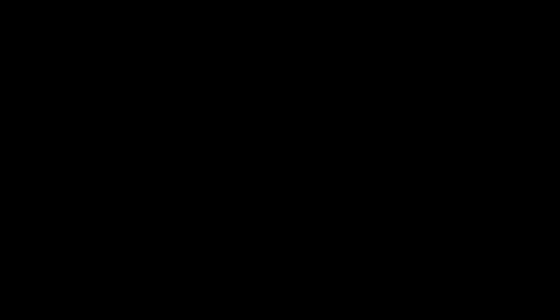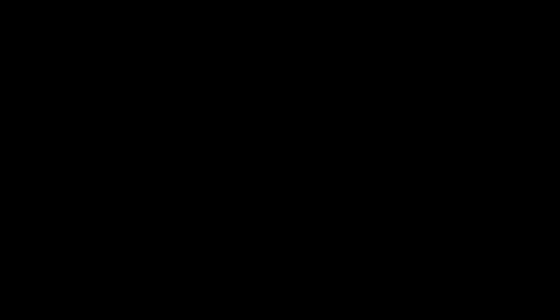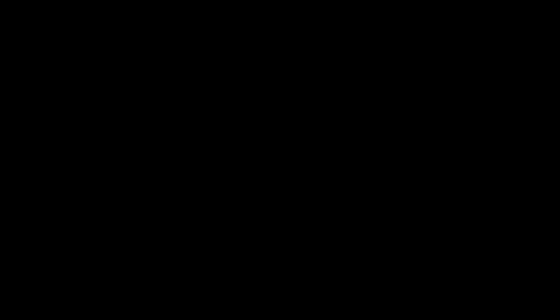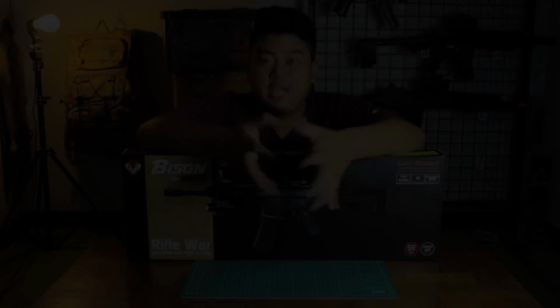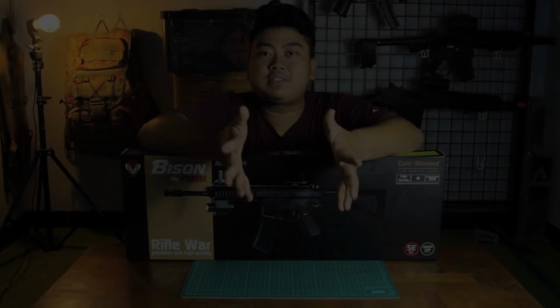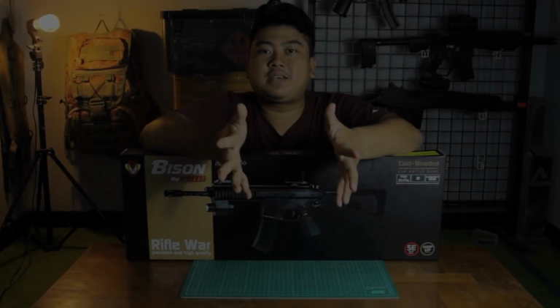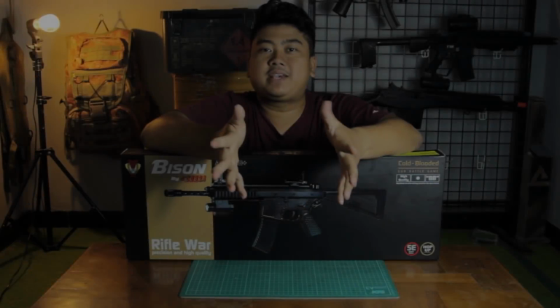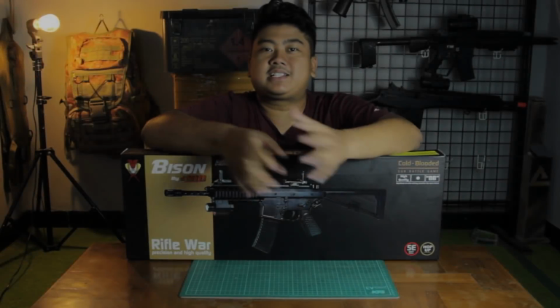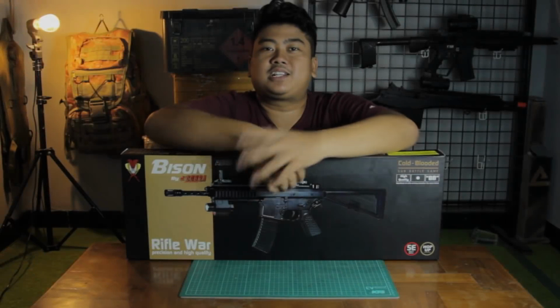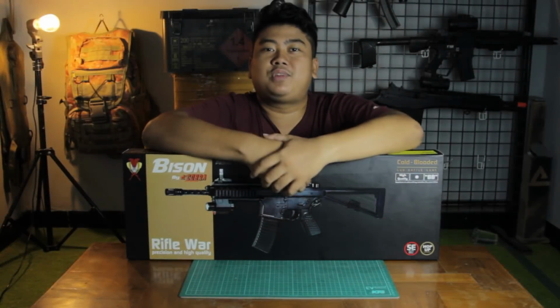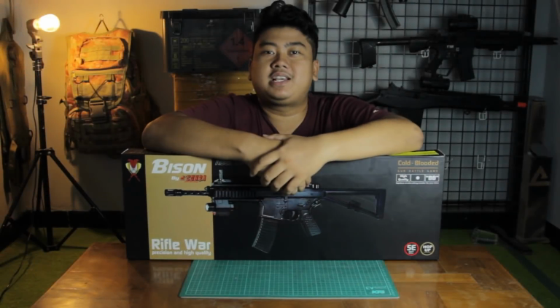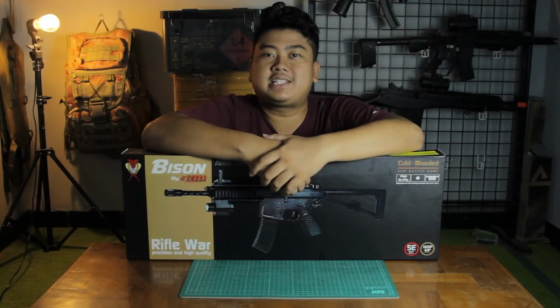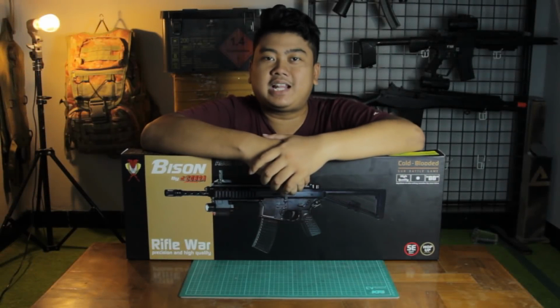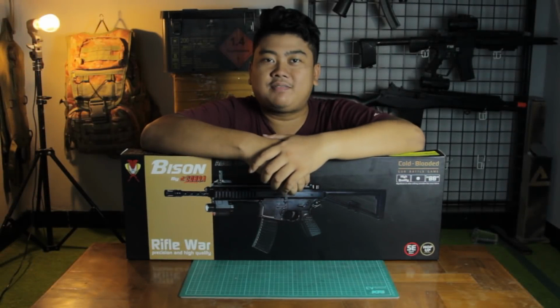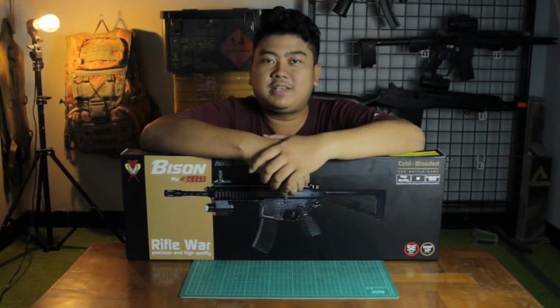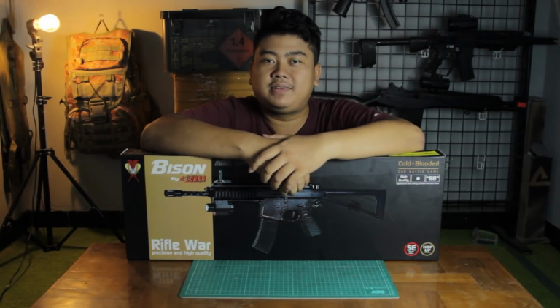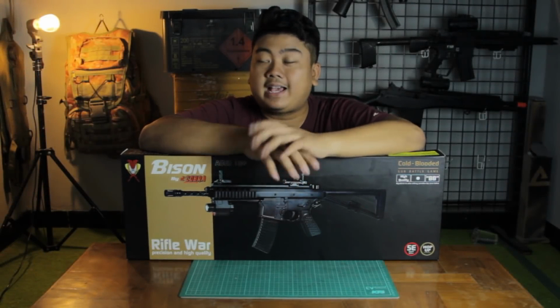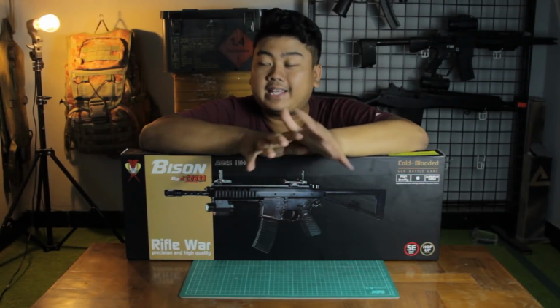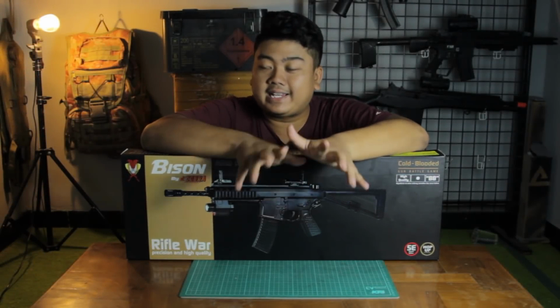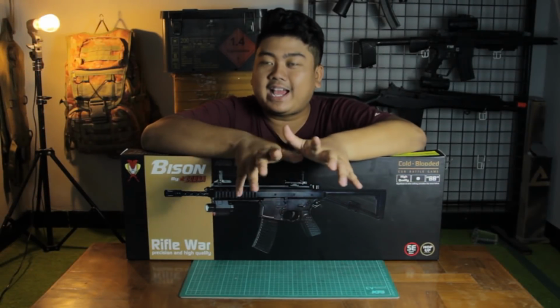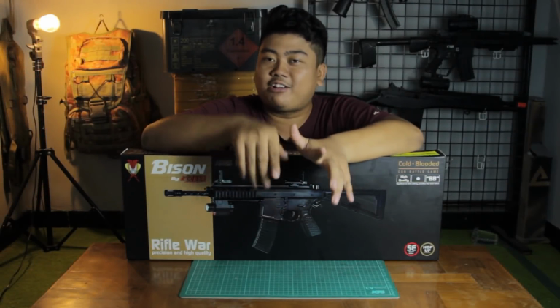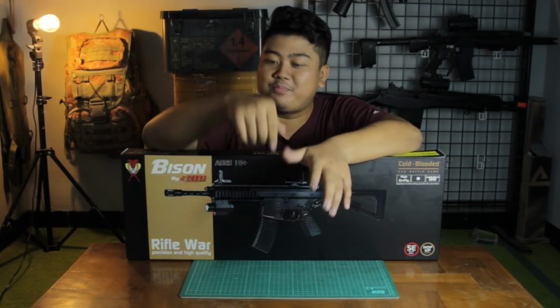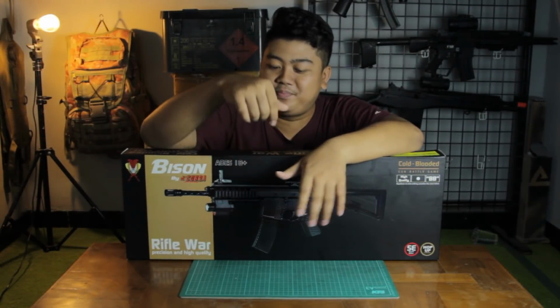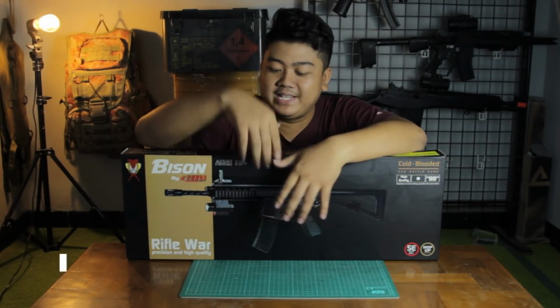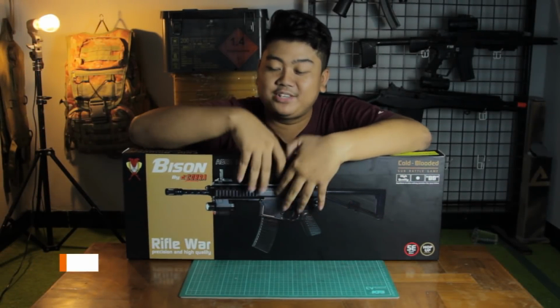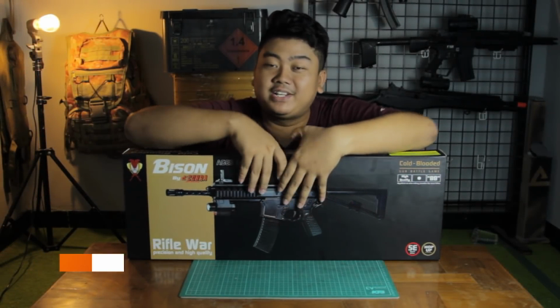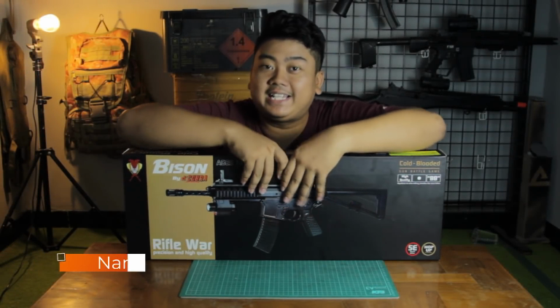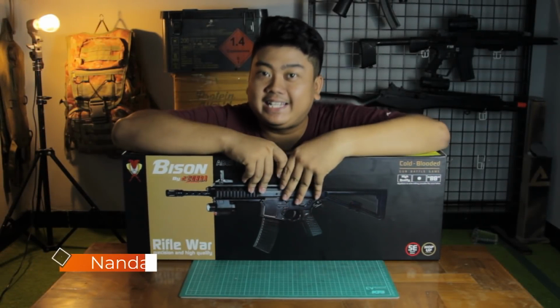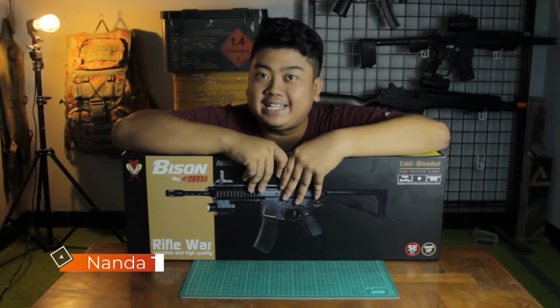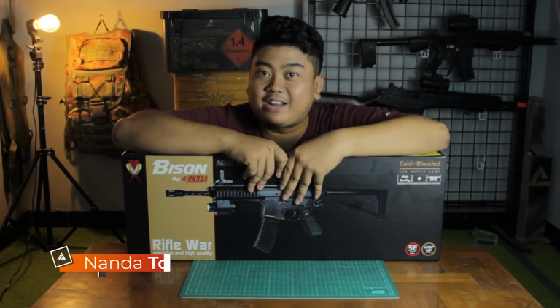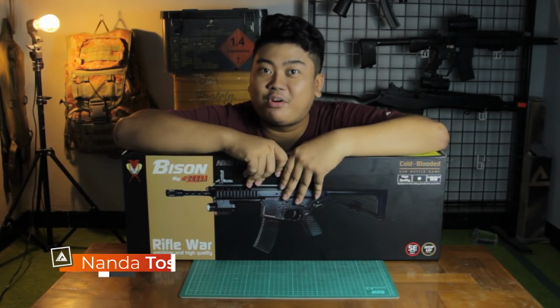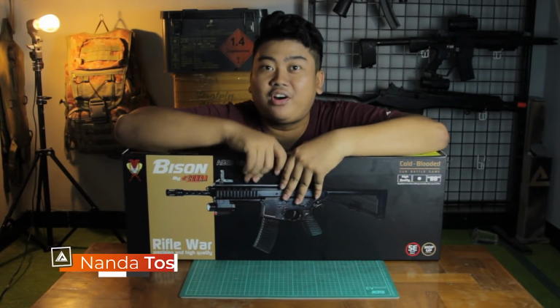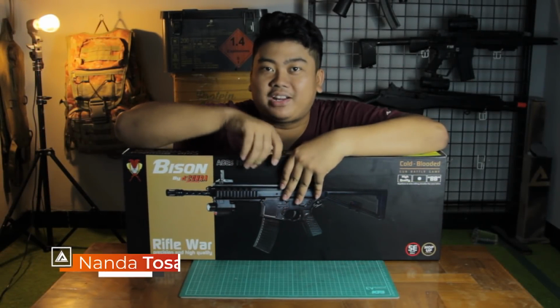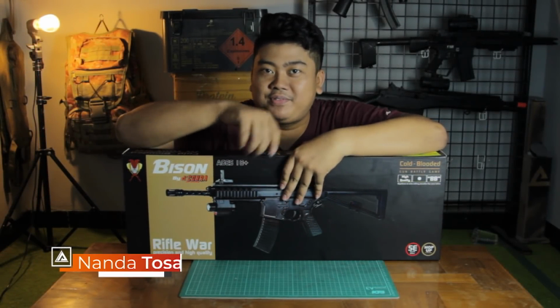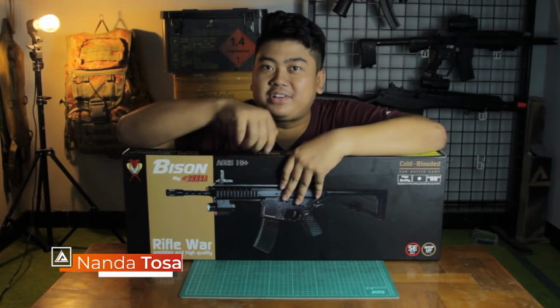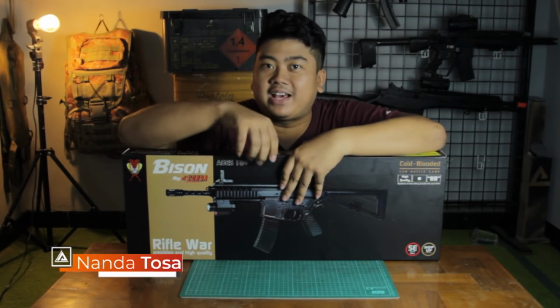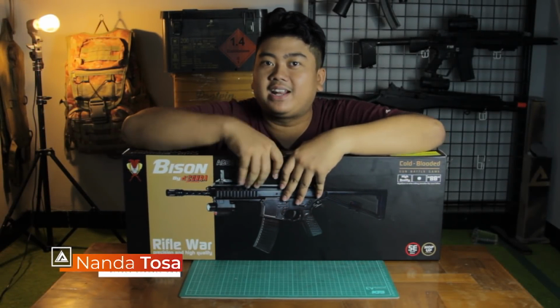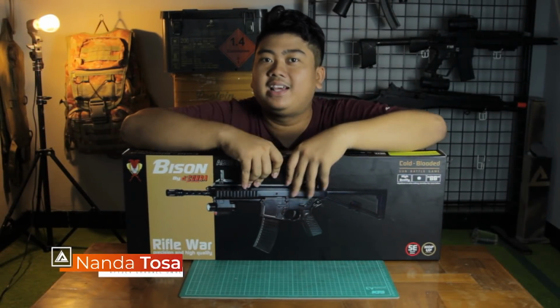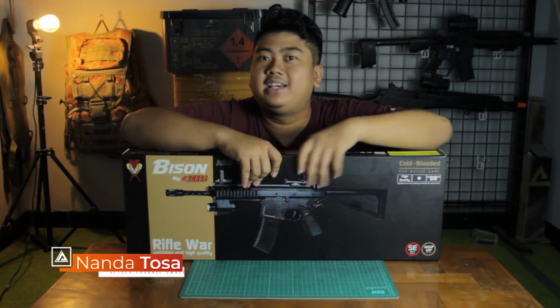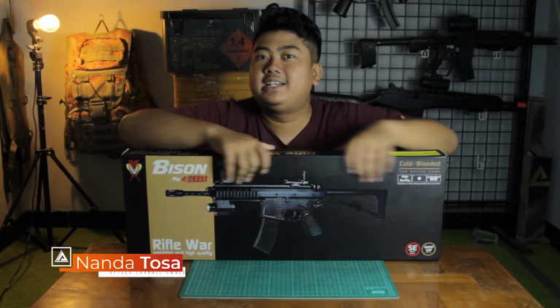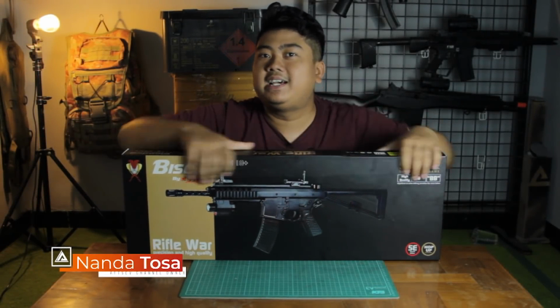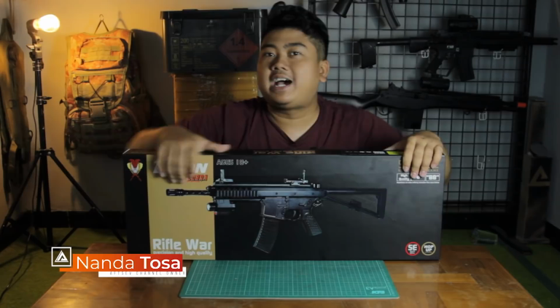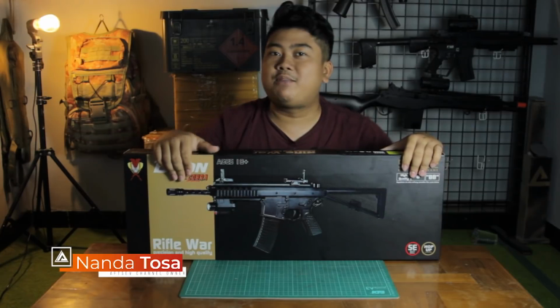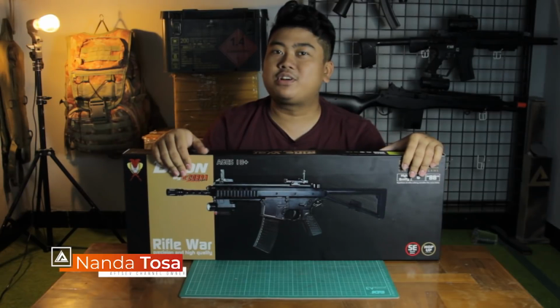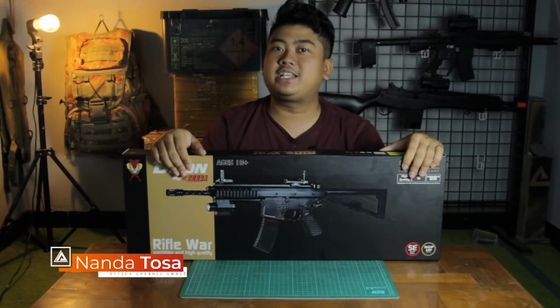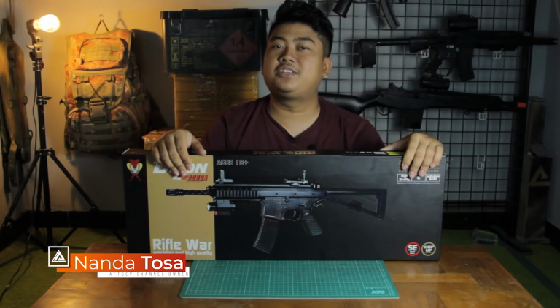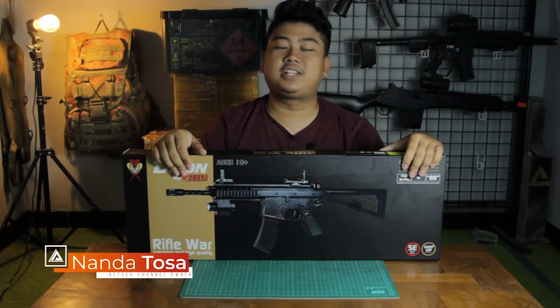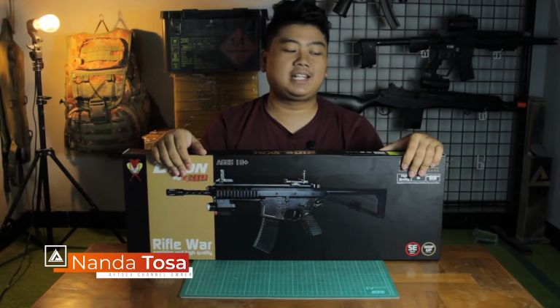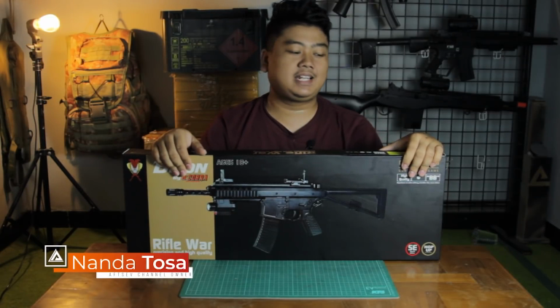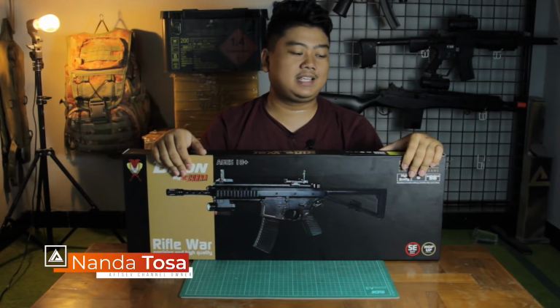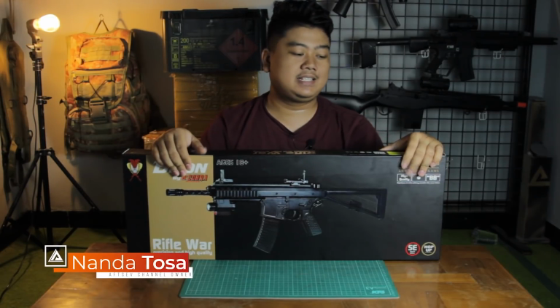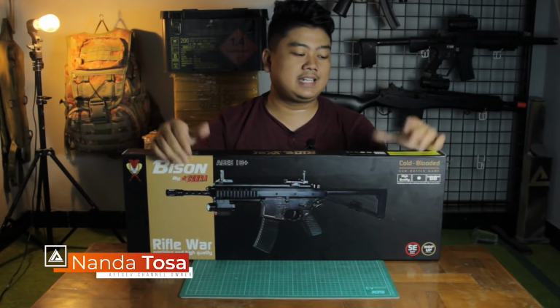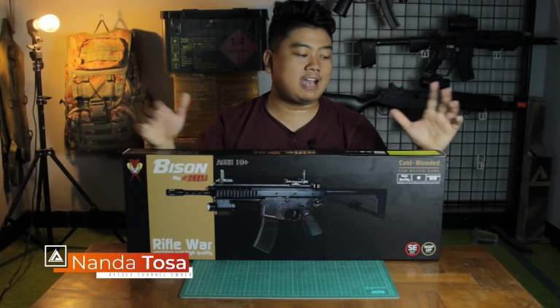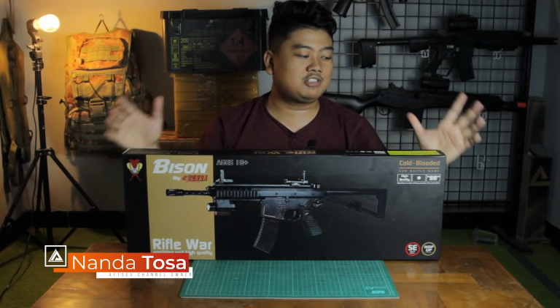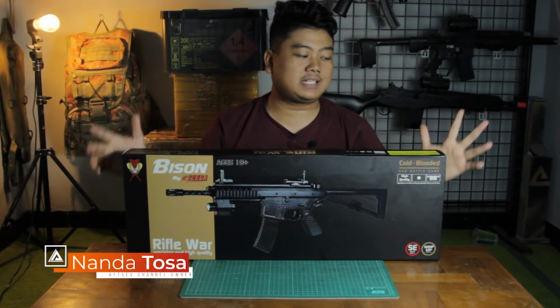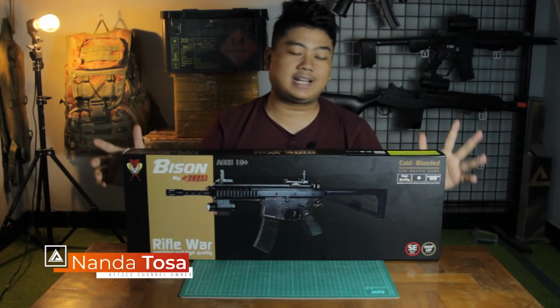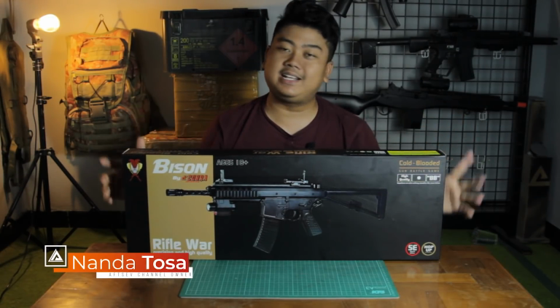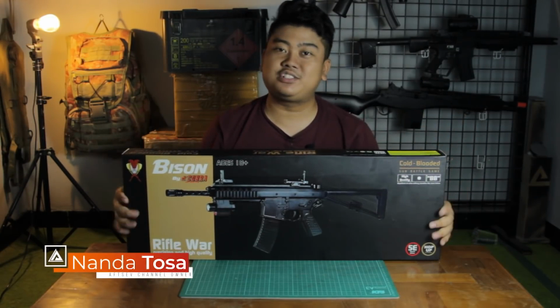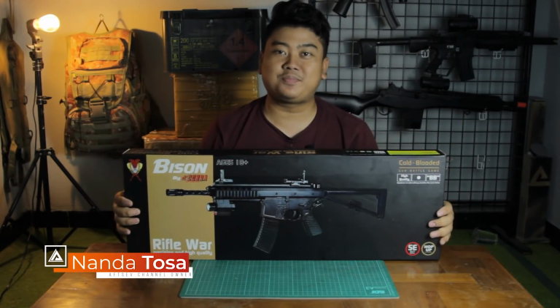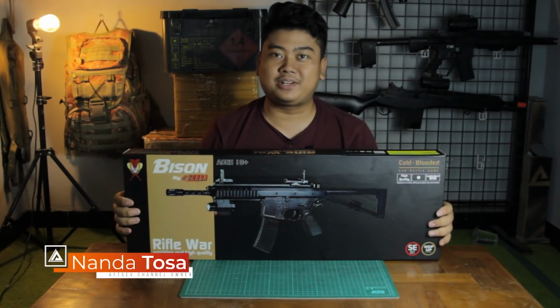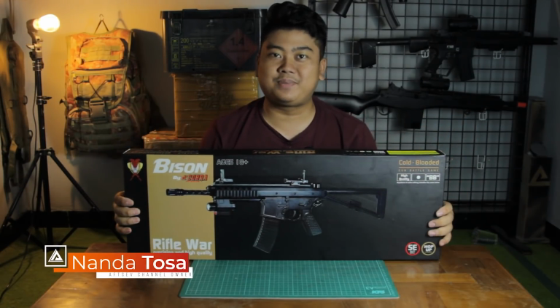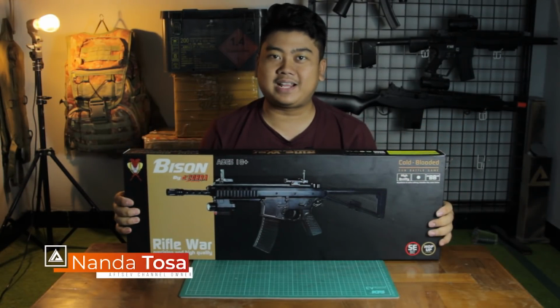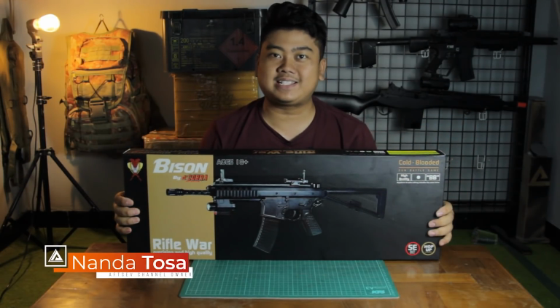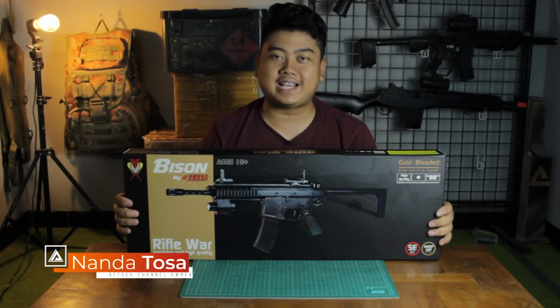Hey, what's up guys? We're back on Upshap's channel. Finally, I bought this unit and want to review and do an unboxing of this unit. So now I'm super excited.